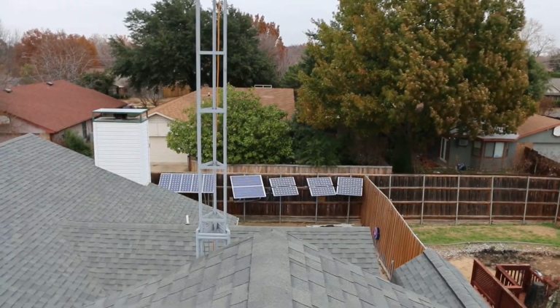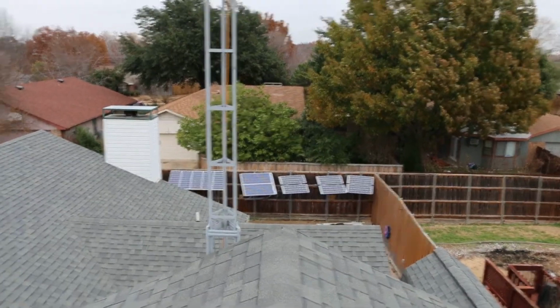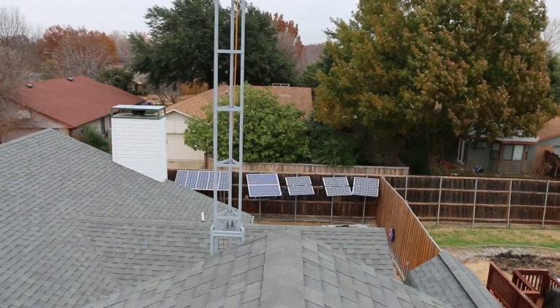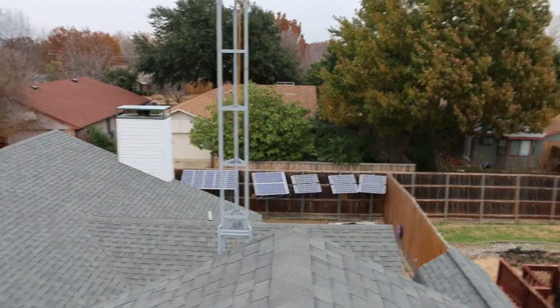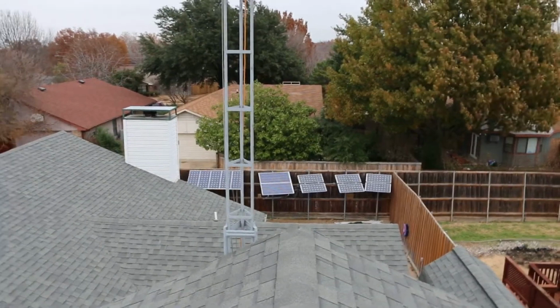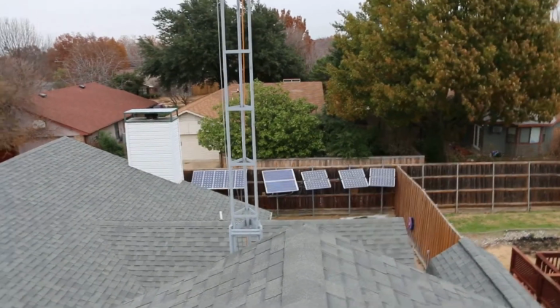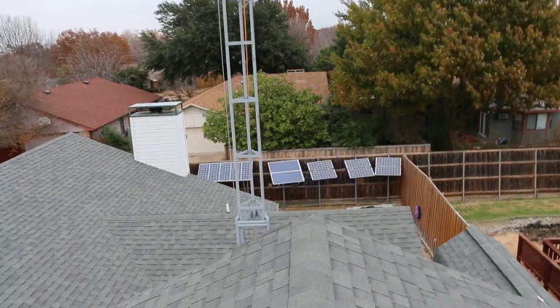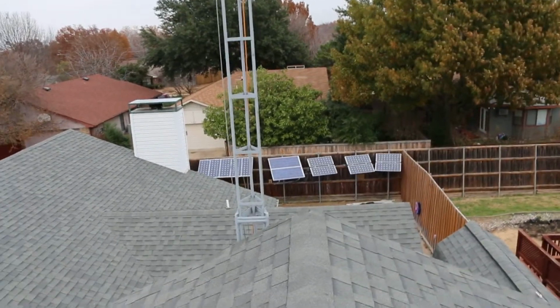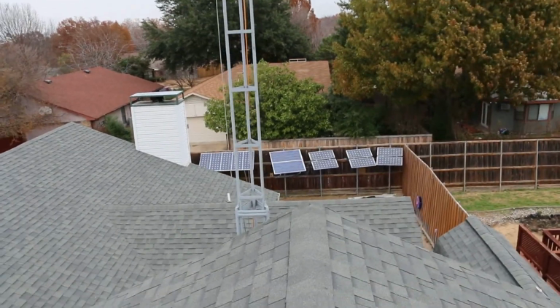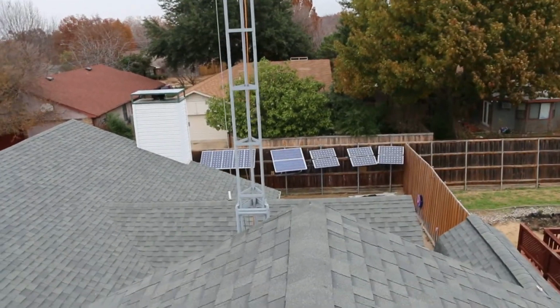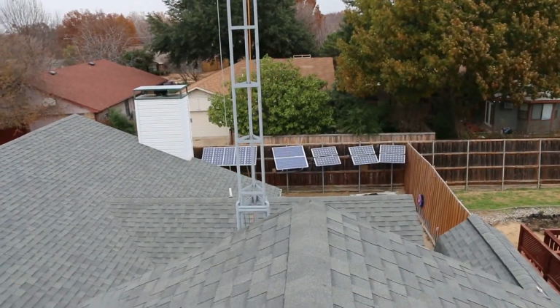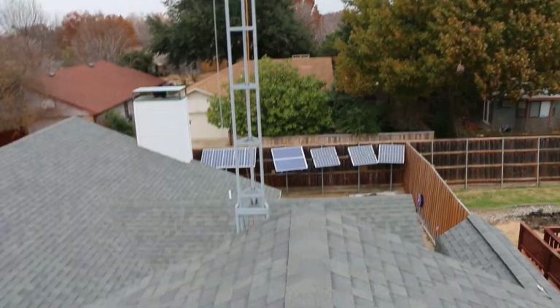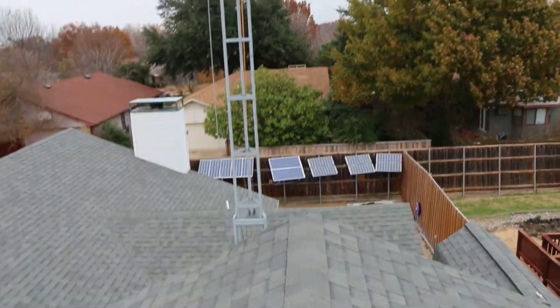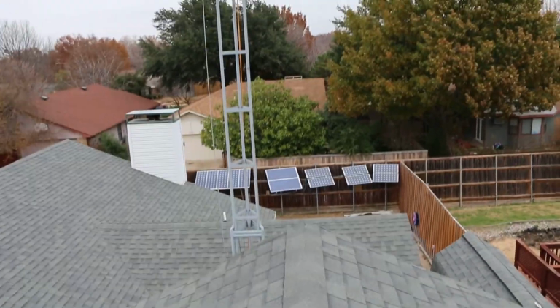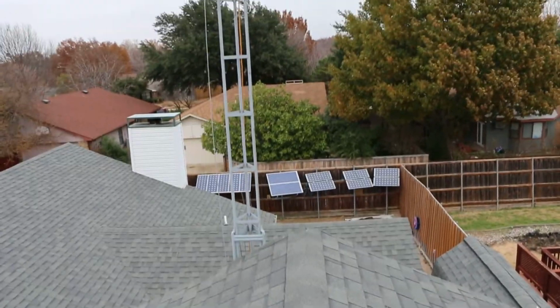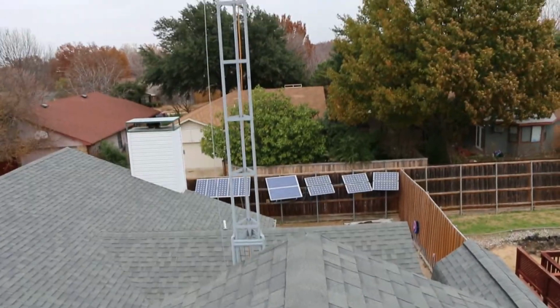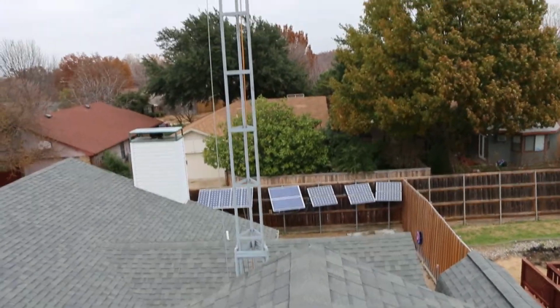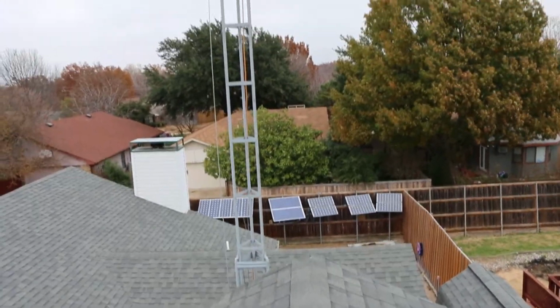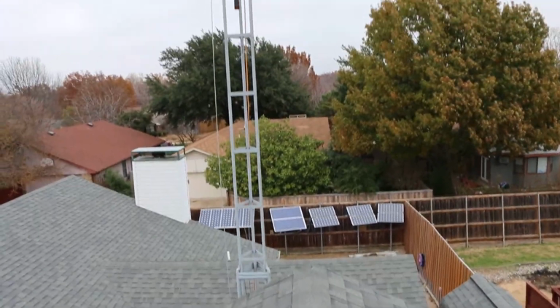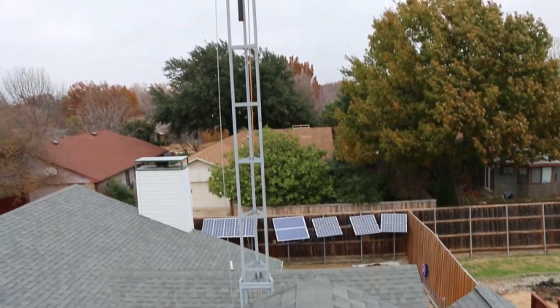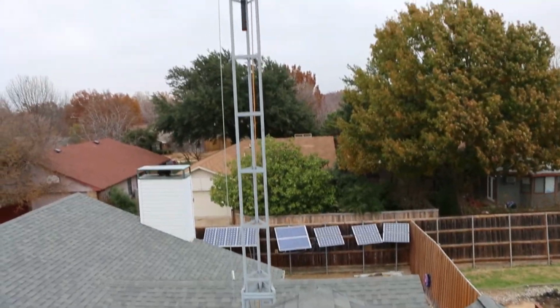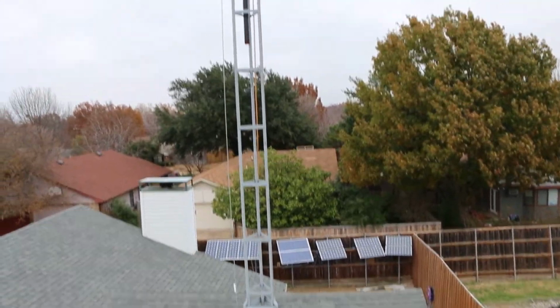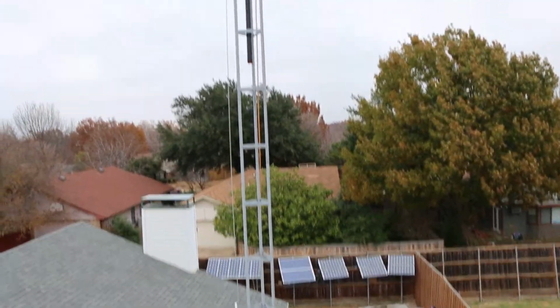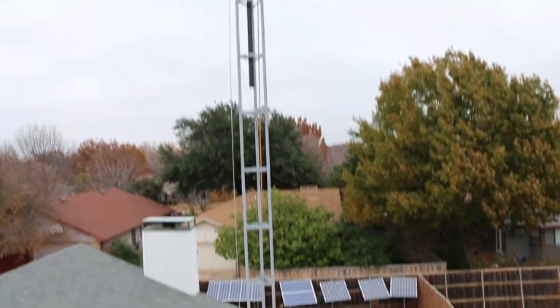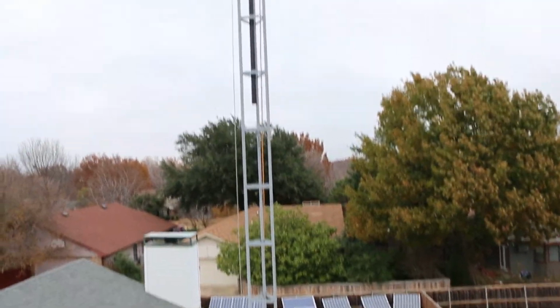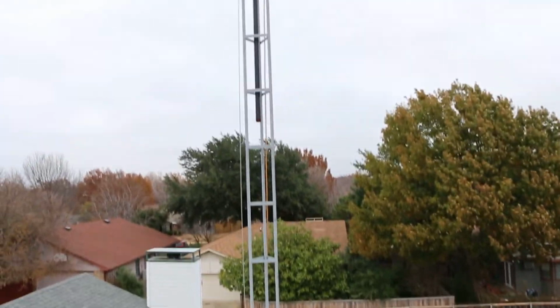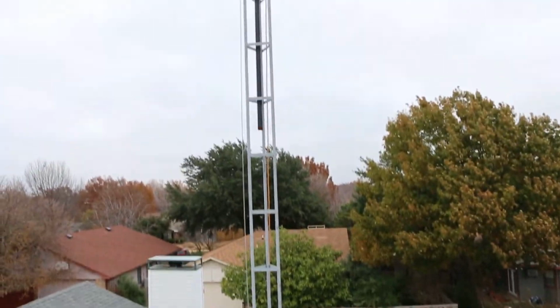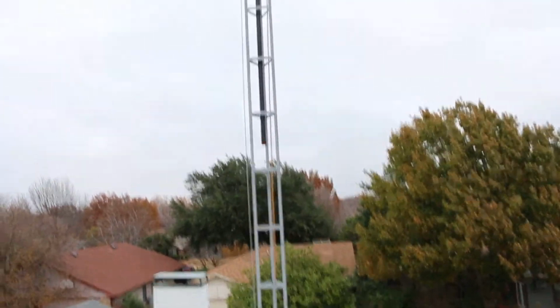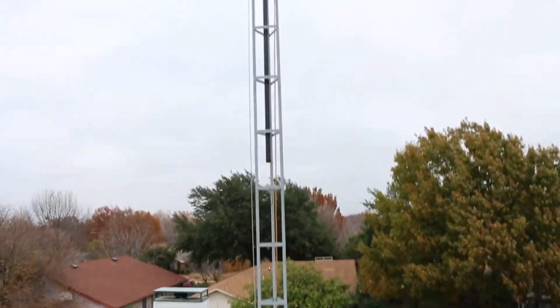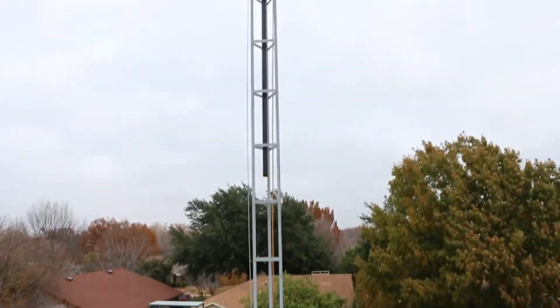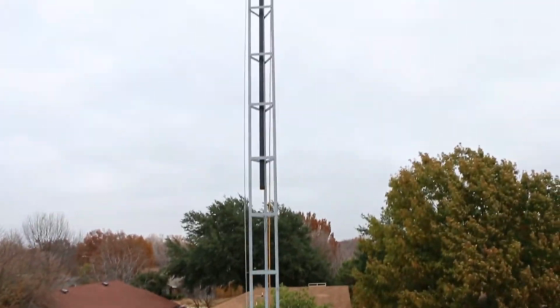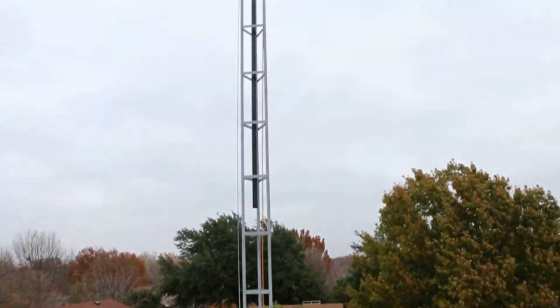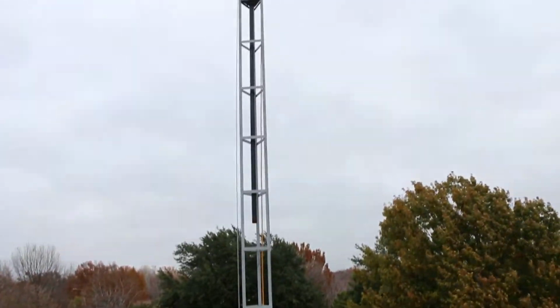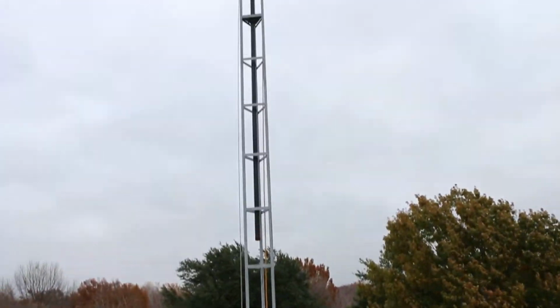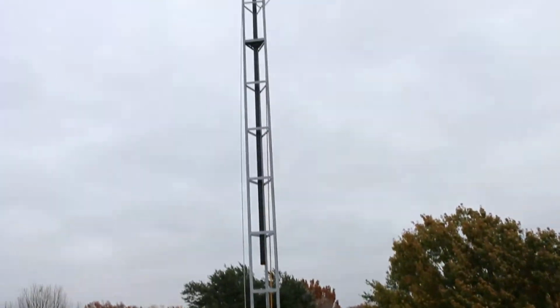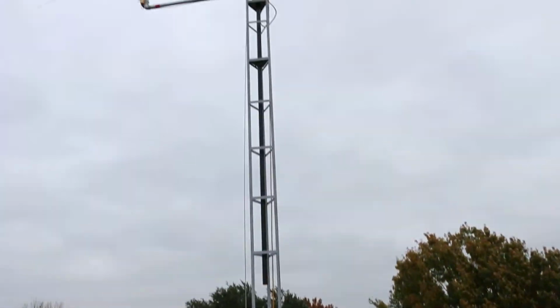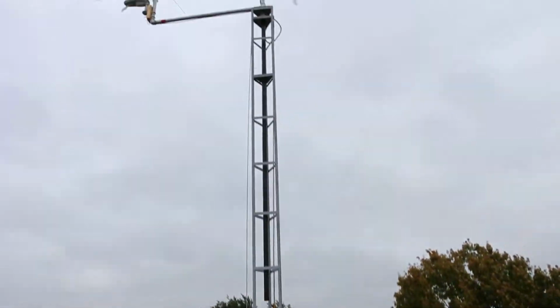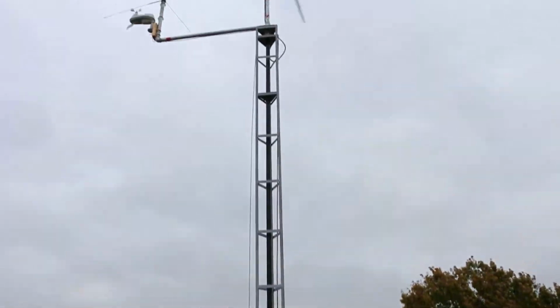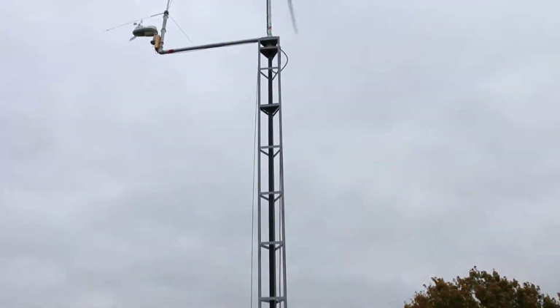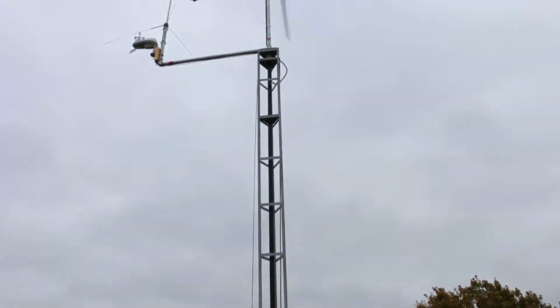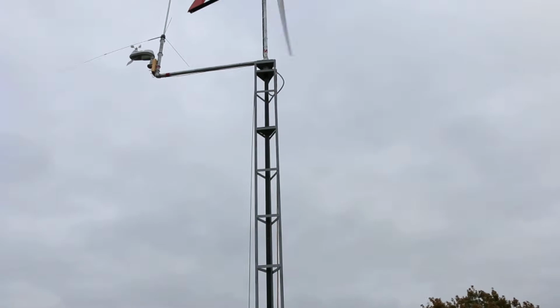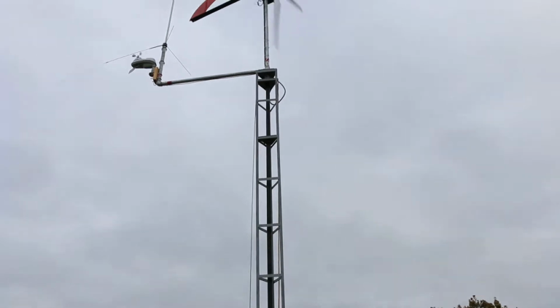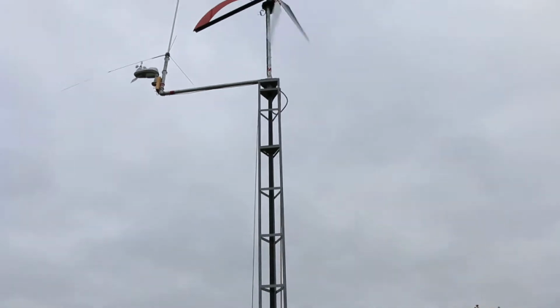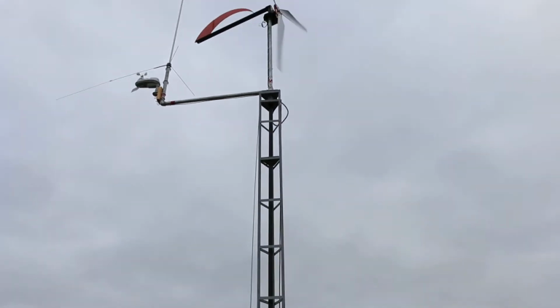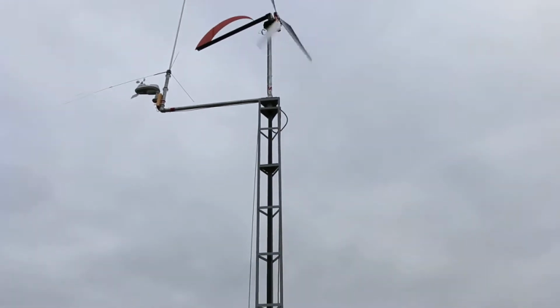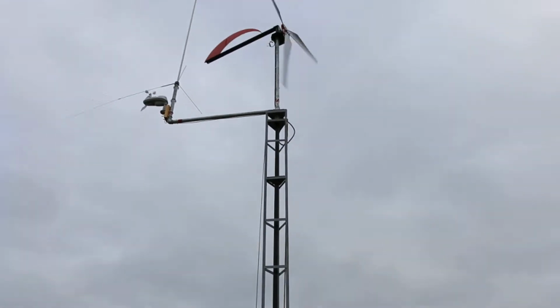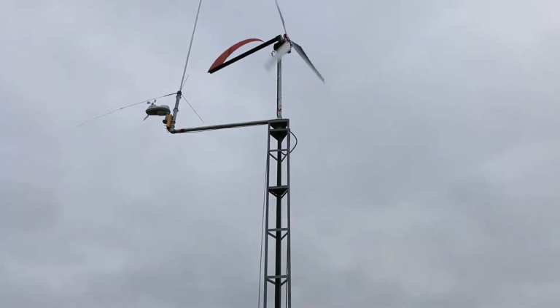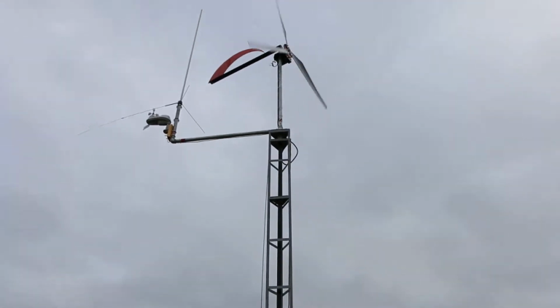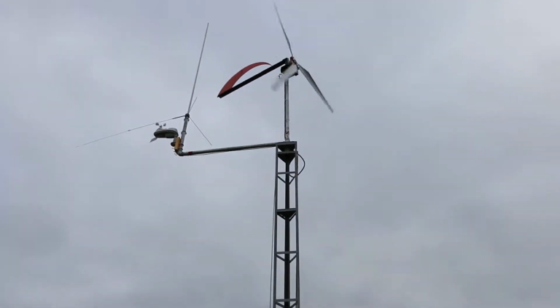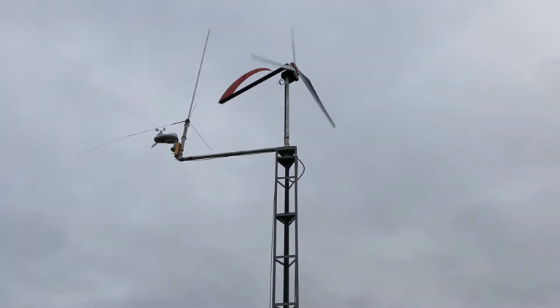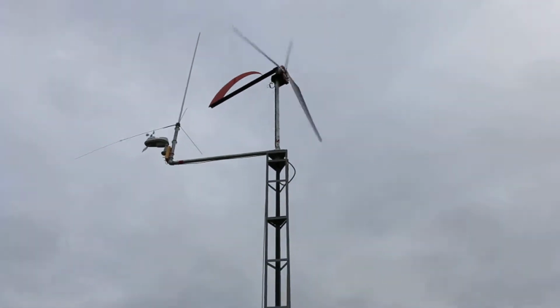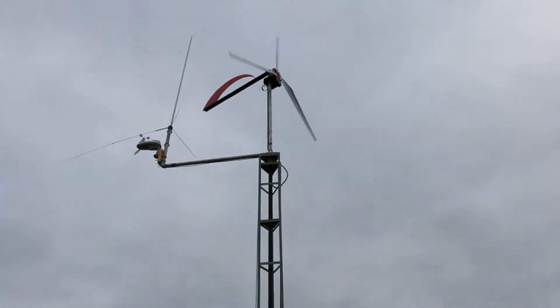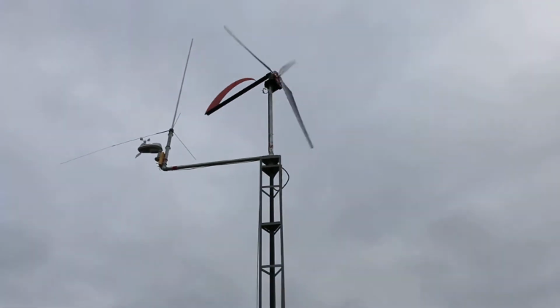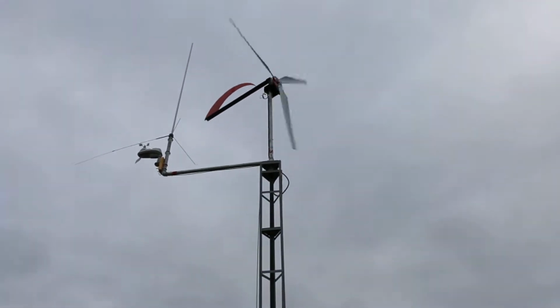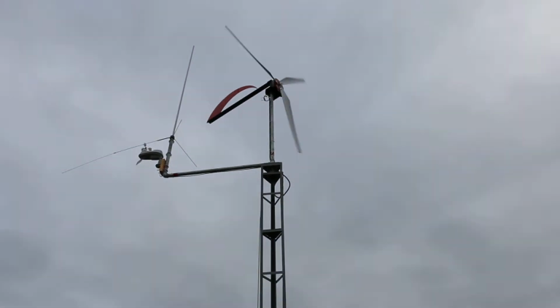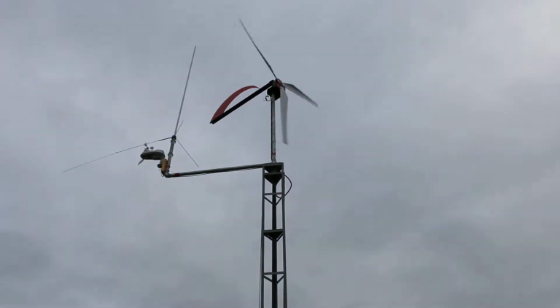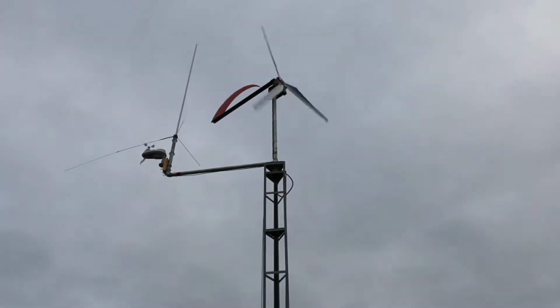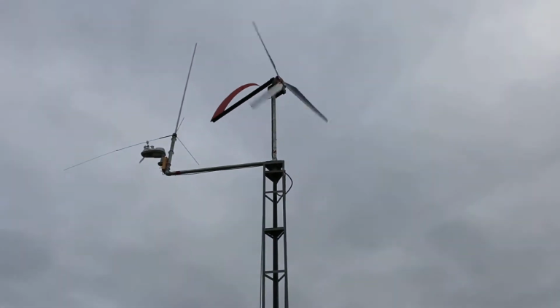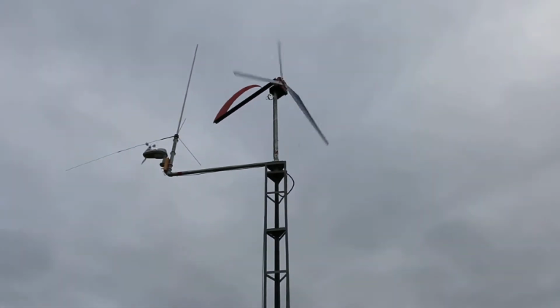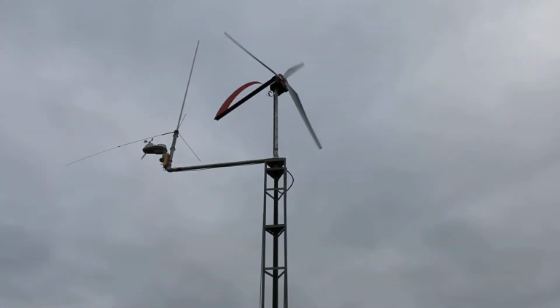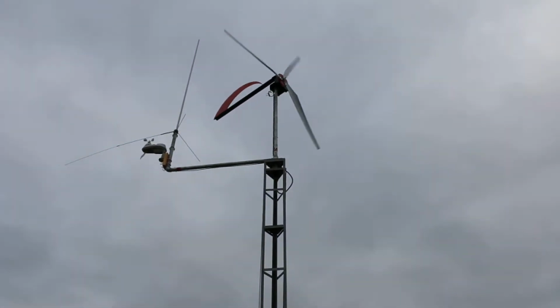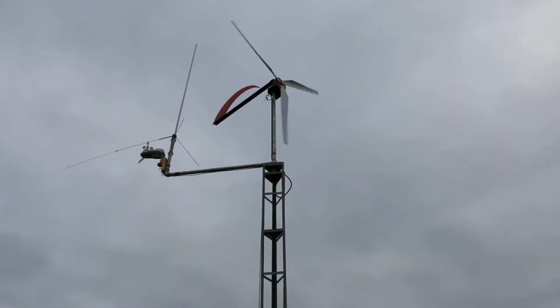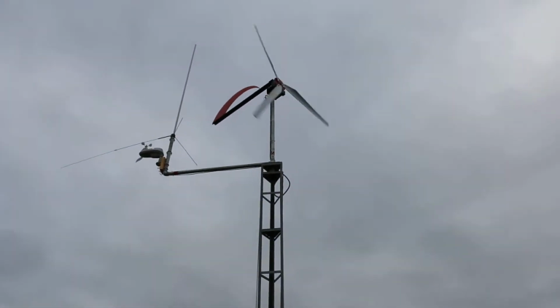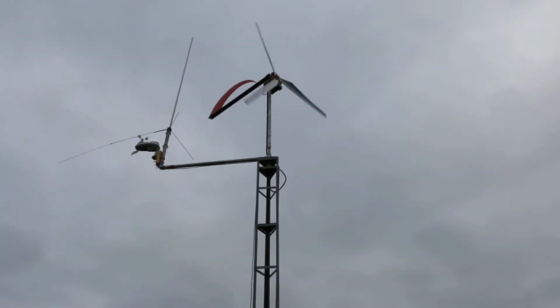I thought I'd just do an update on my wind turbine. Here it is in action.